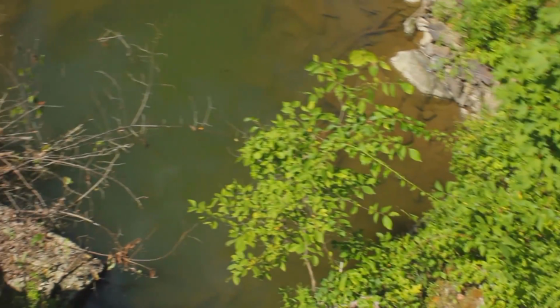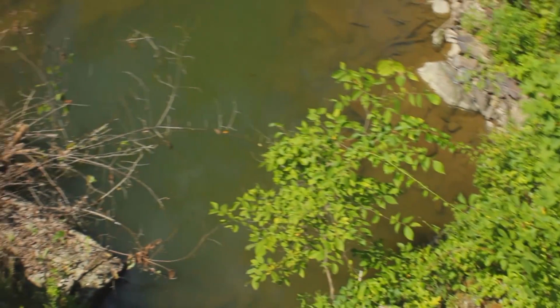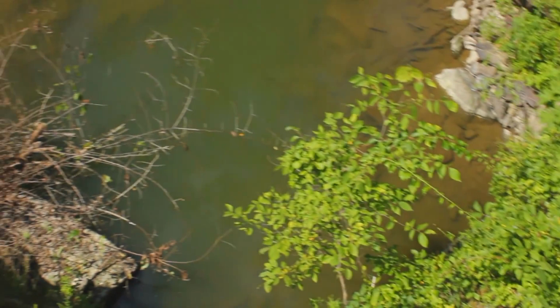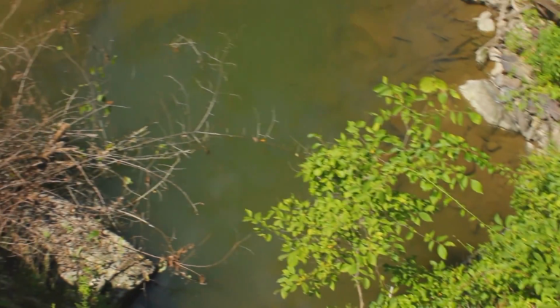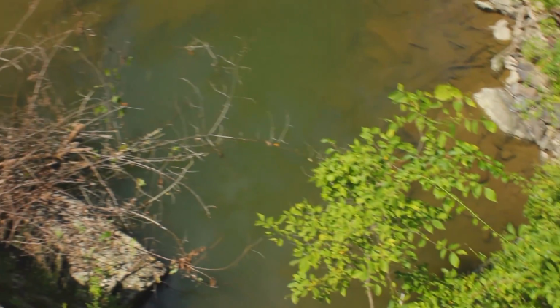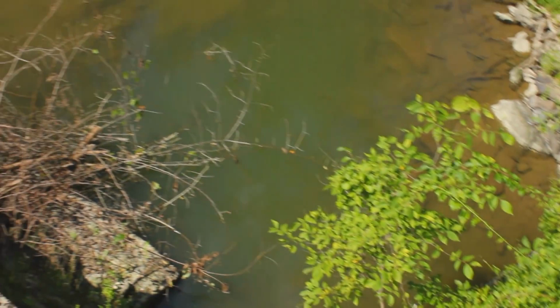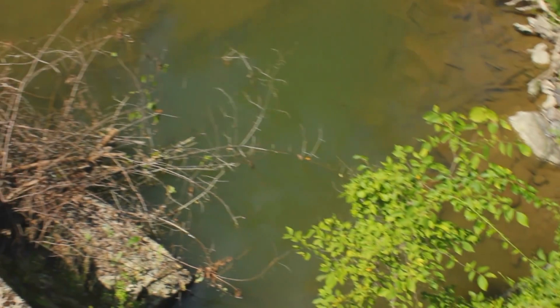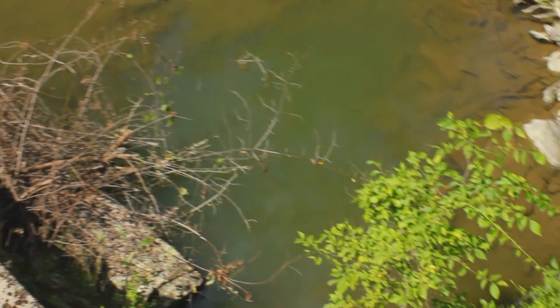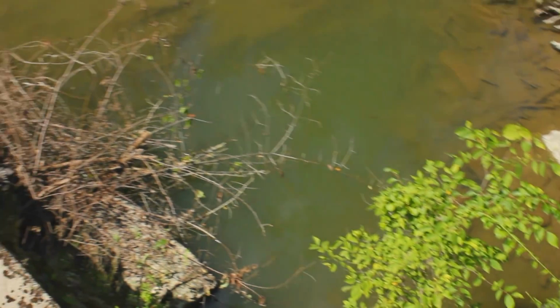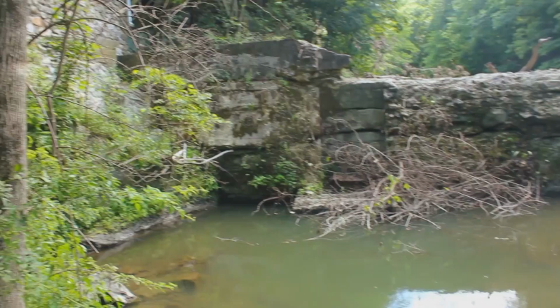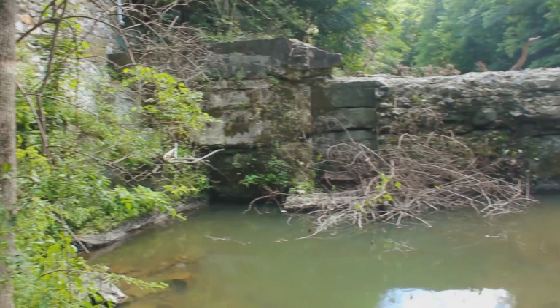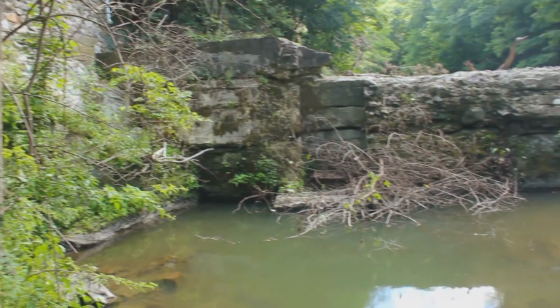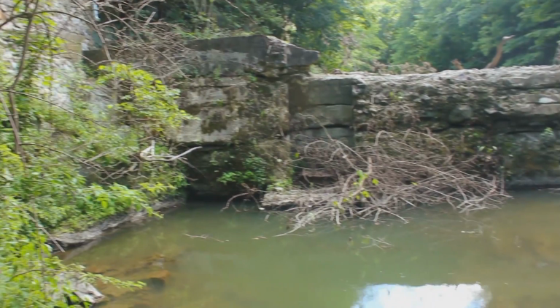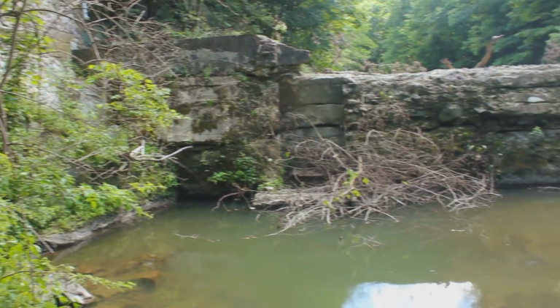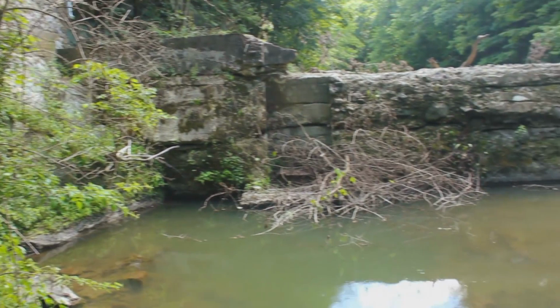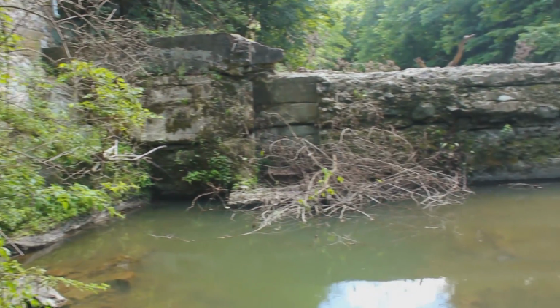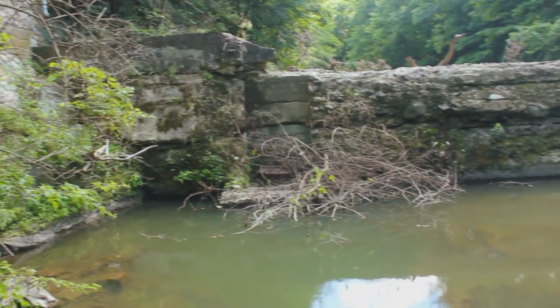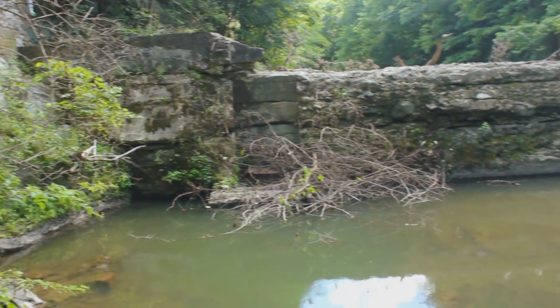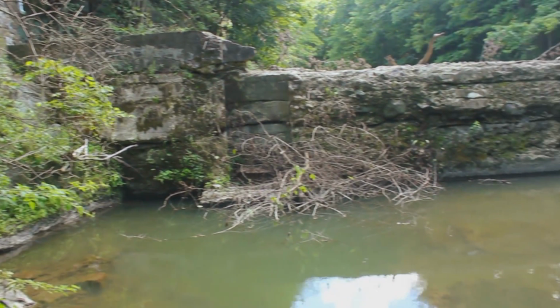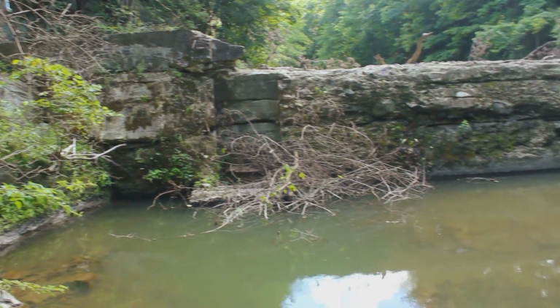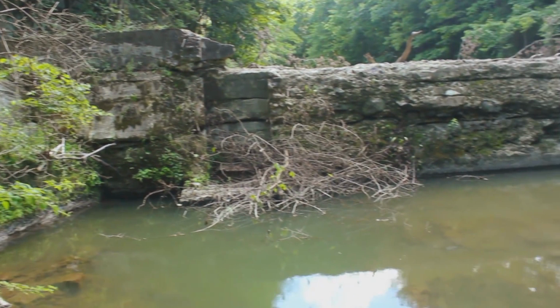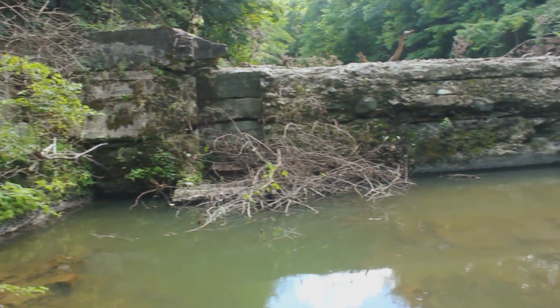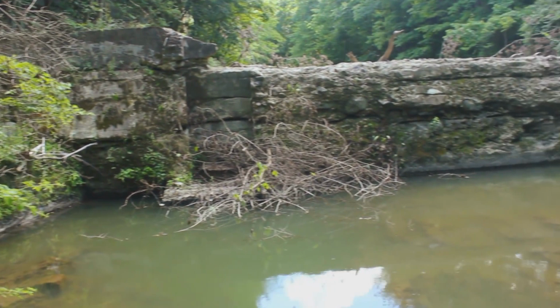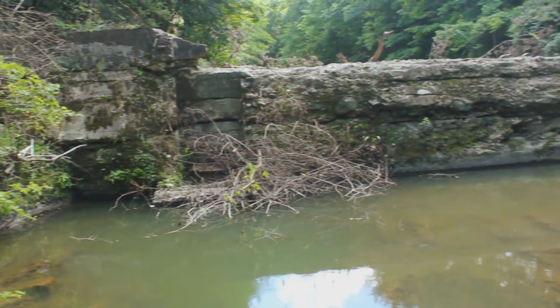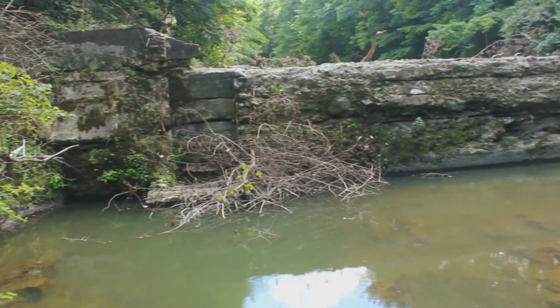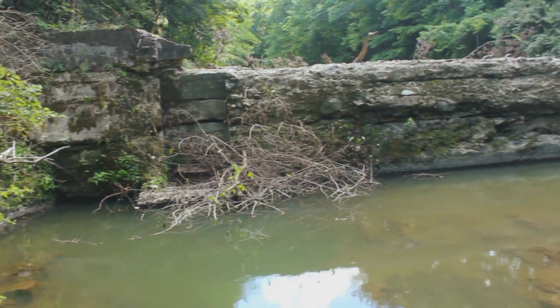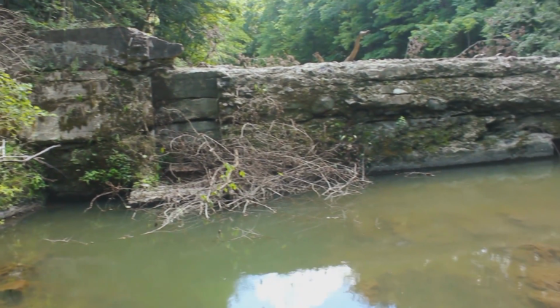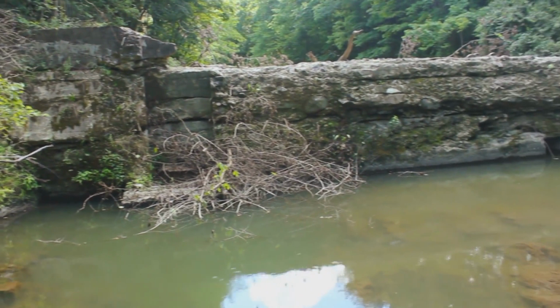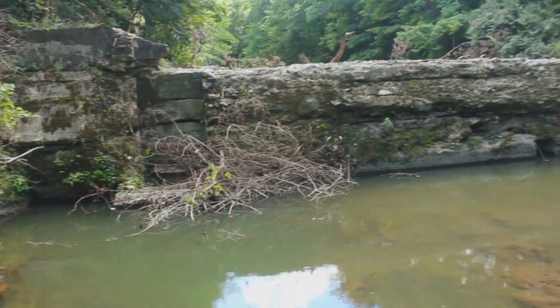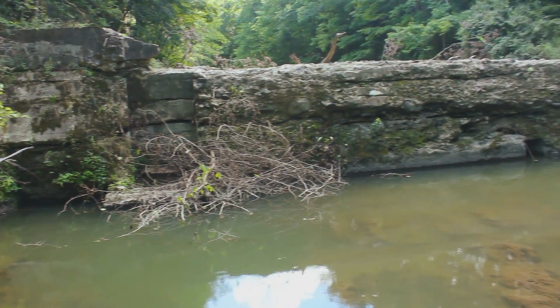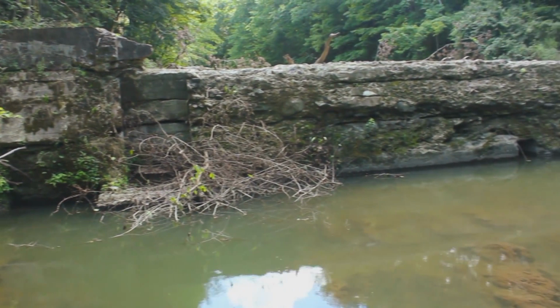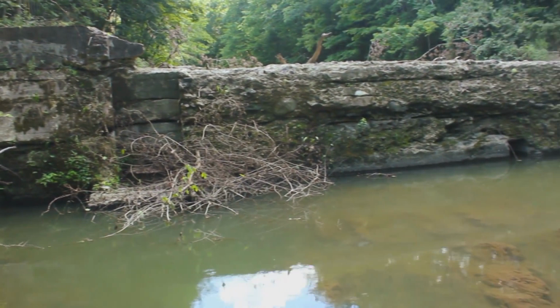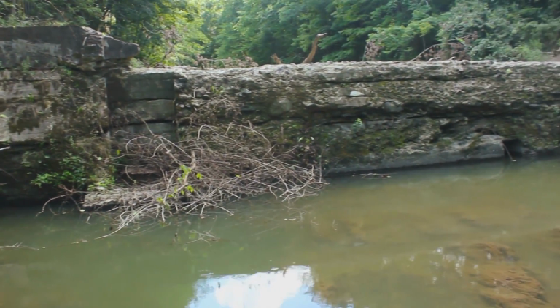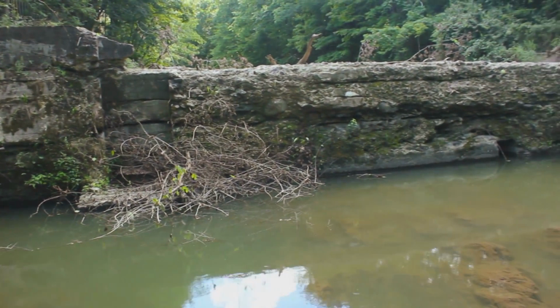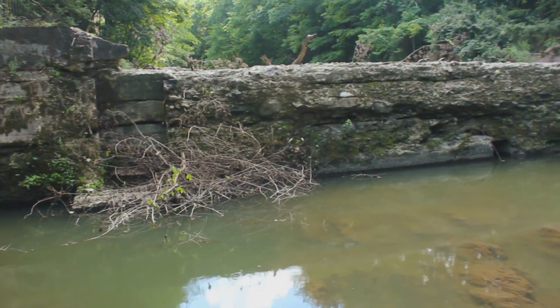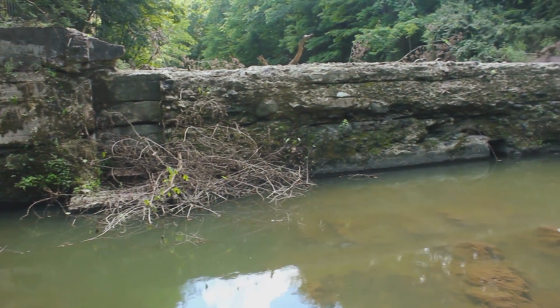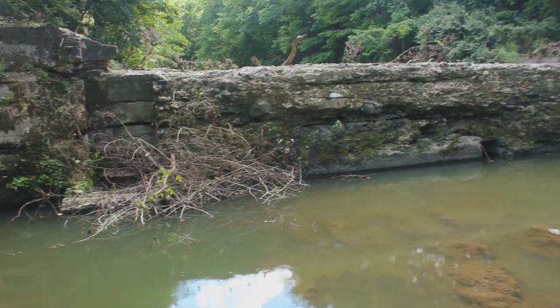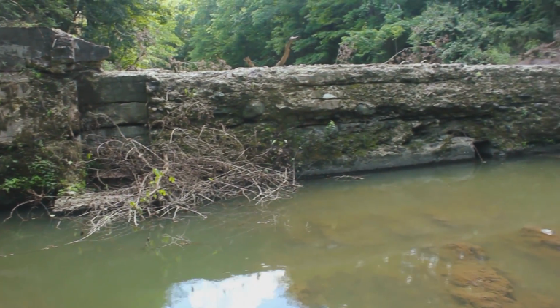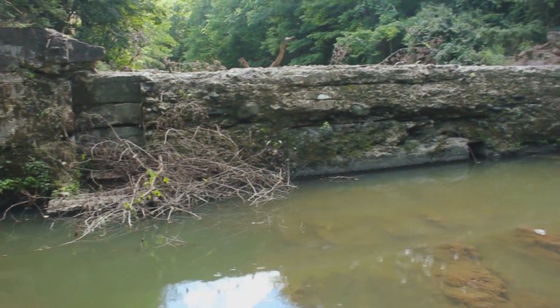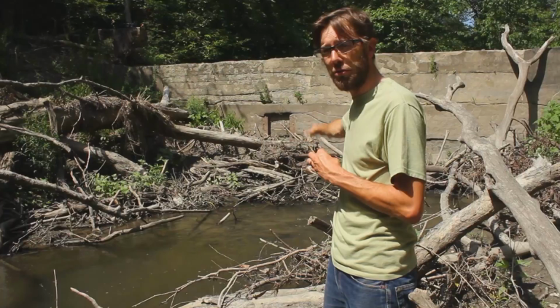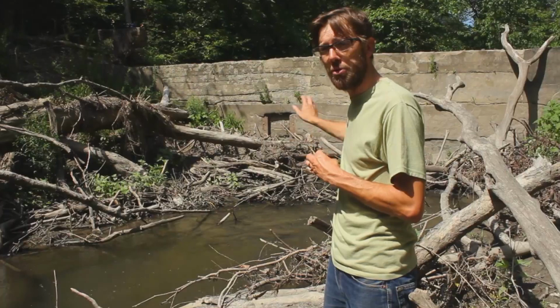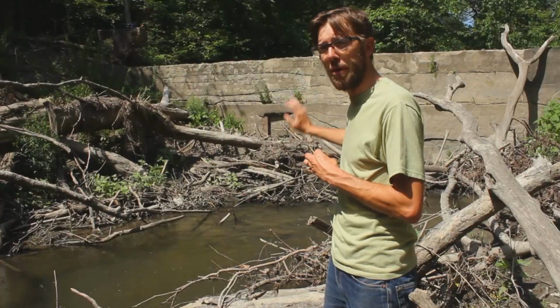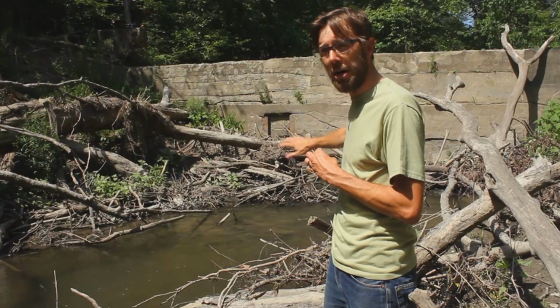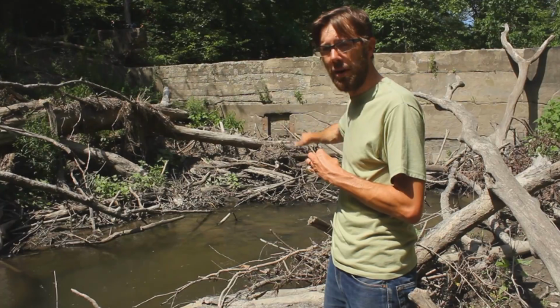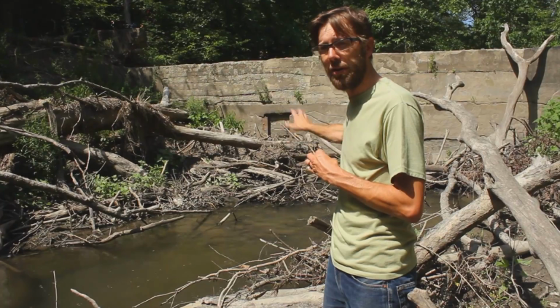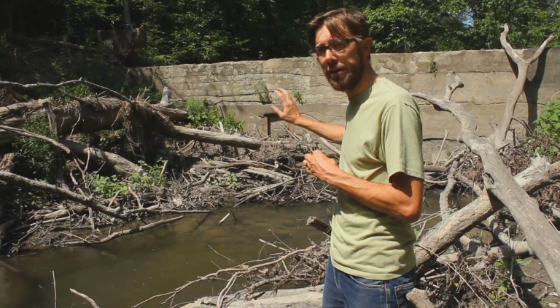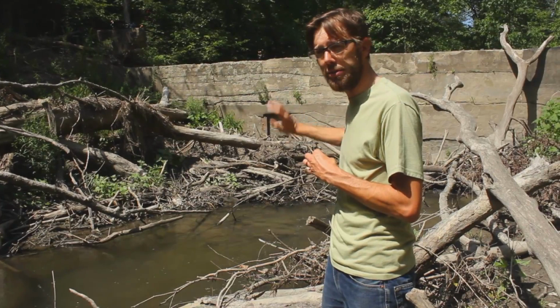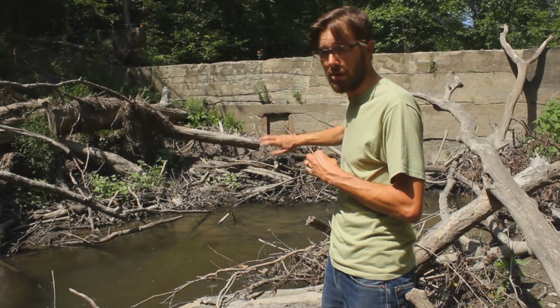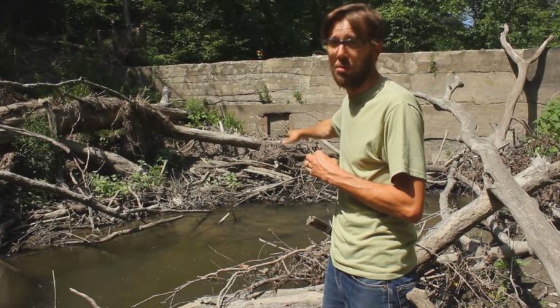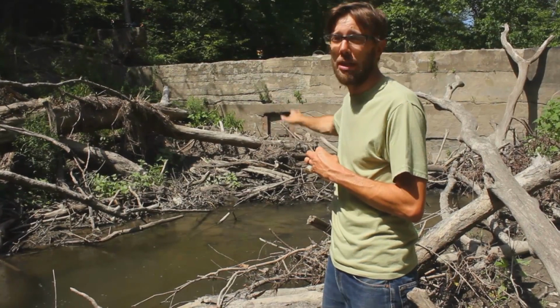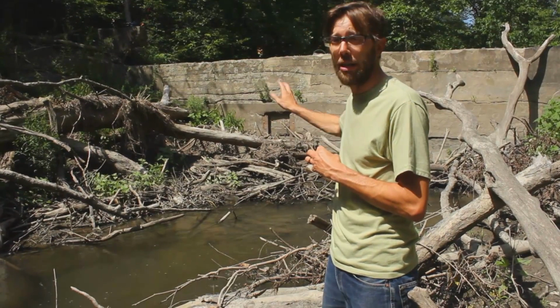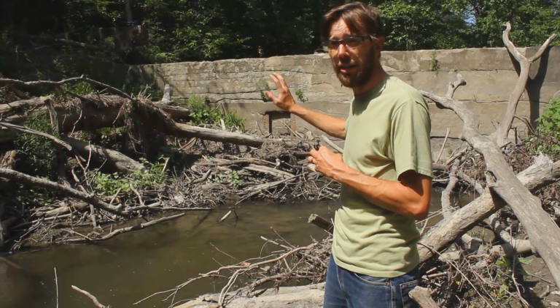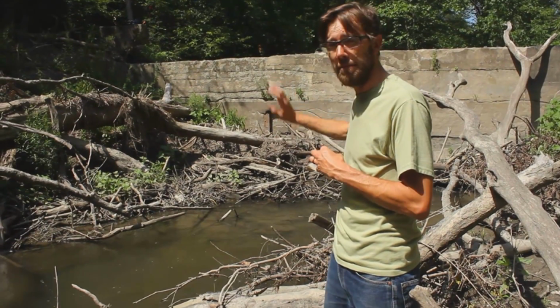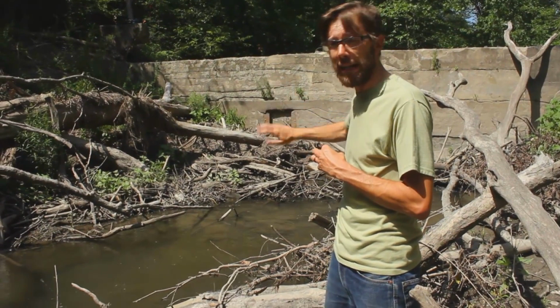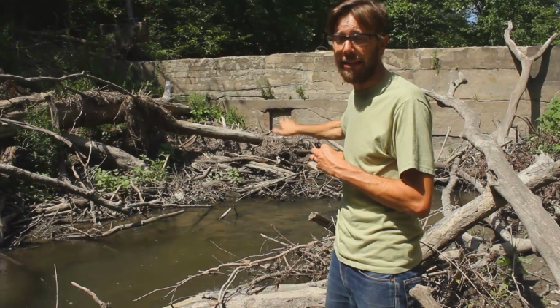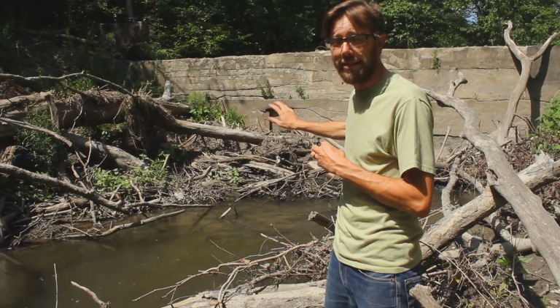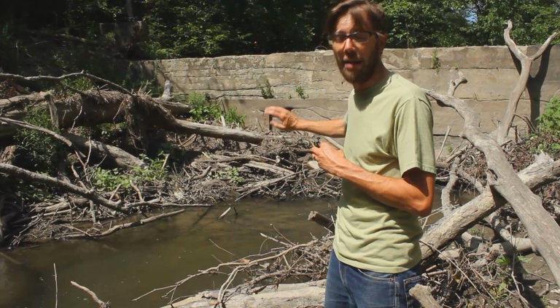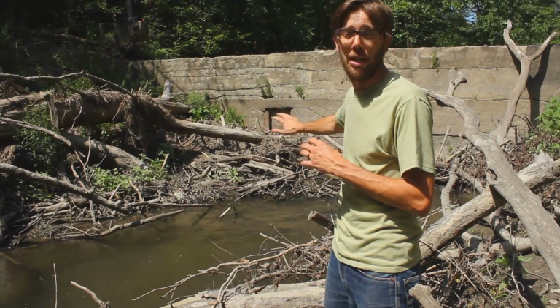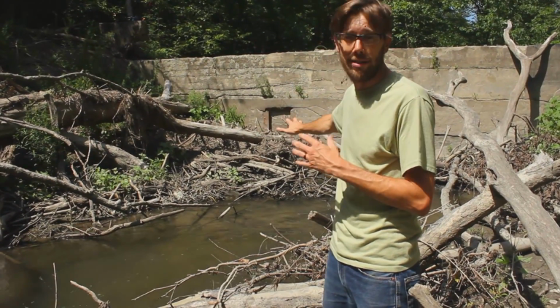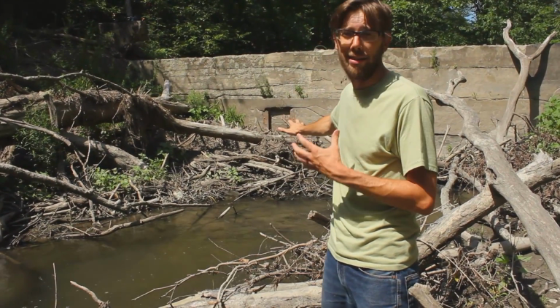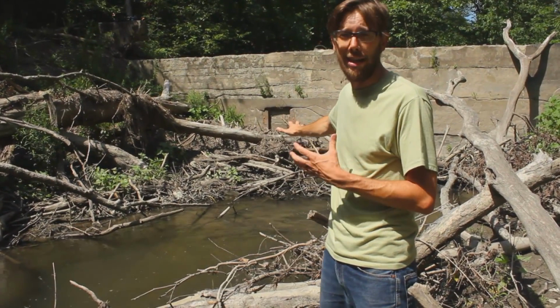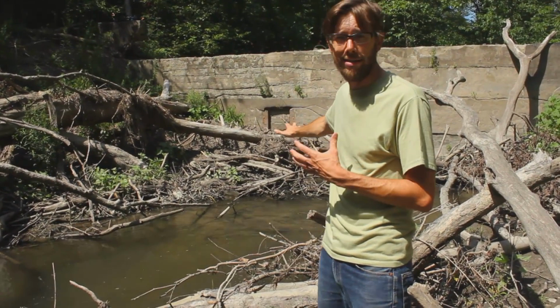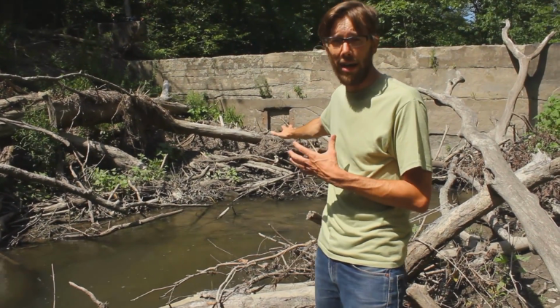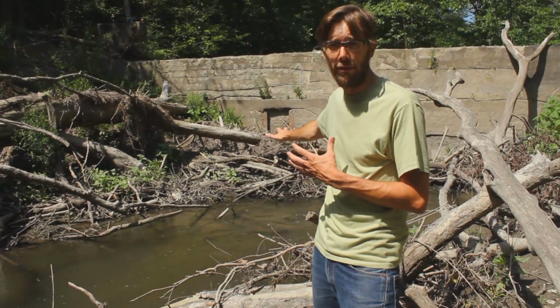We're upstream of the dam, and it's broken at the bottom. Water is already coursing through the bottom of it, slowly making the dam less and less safe.